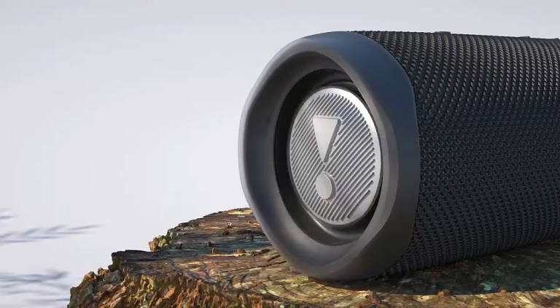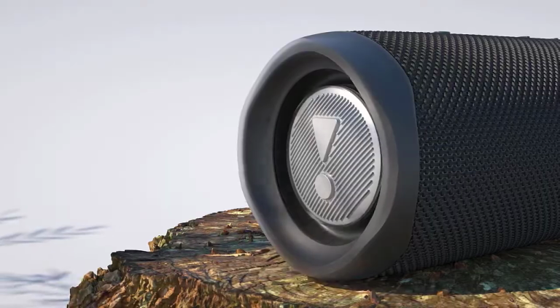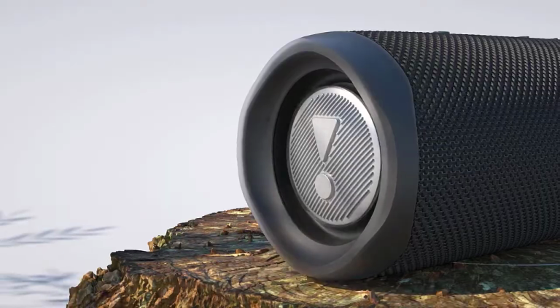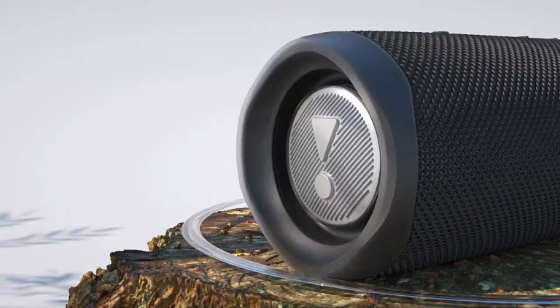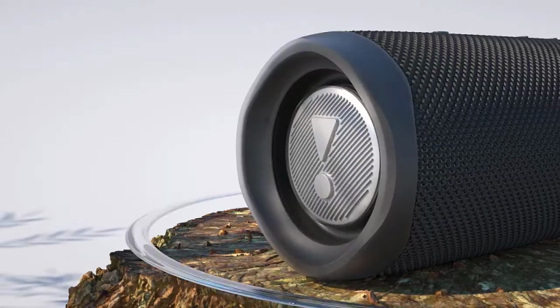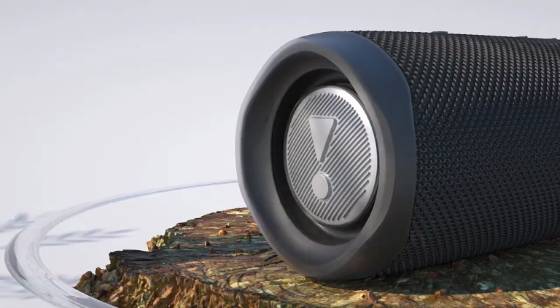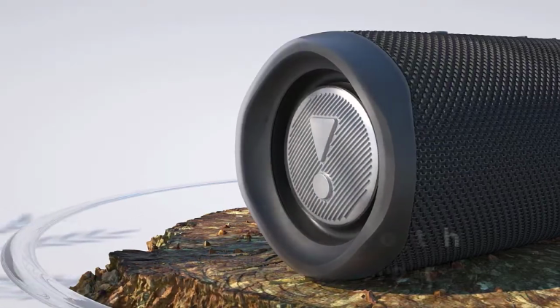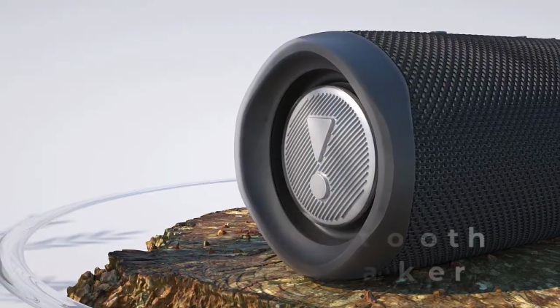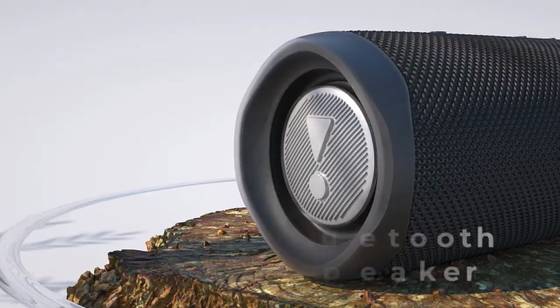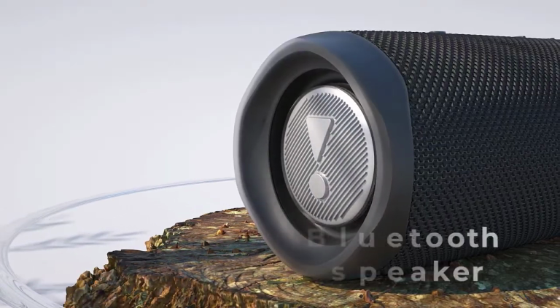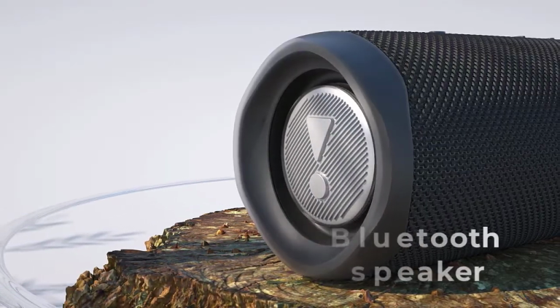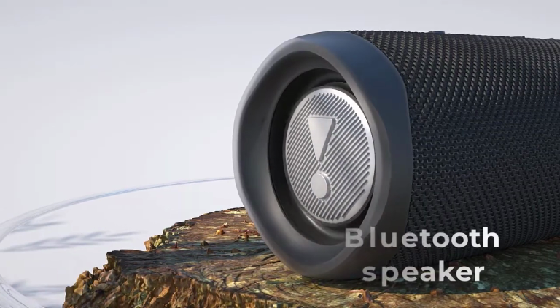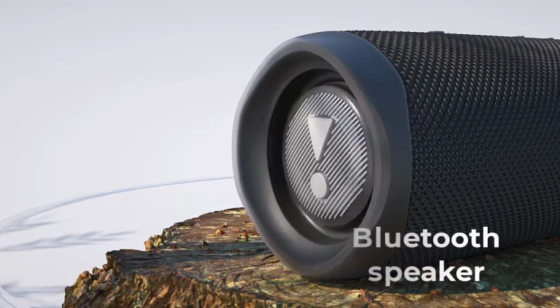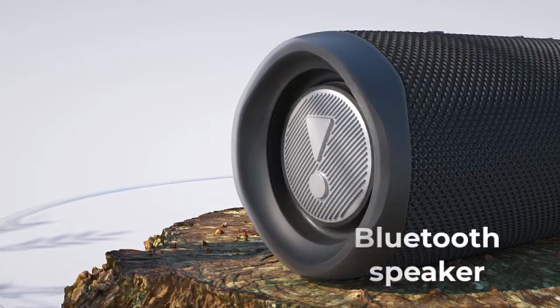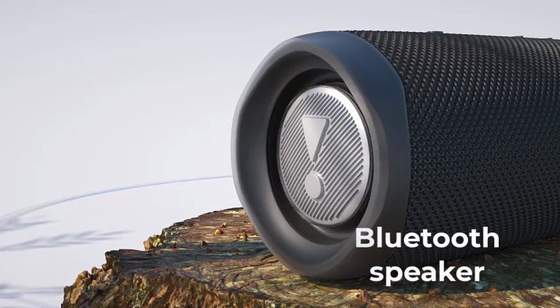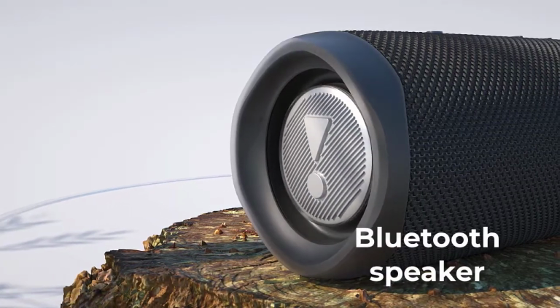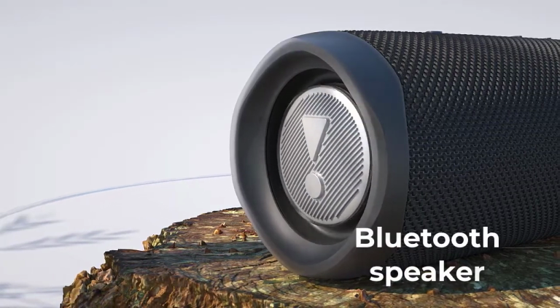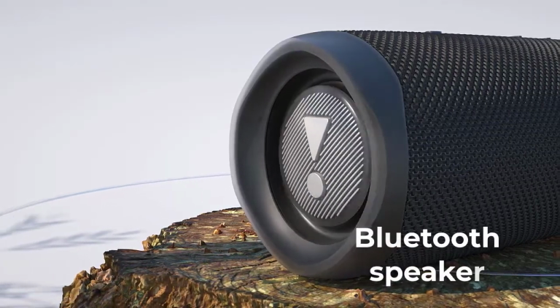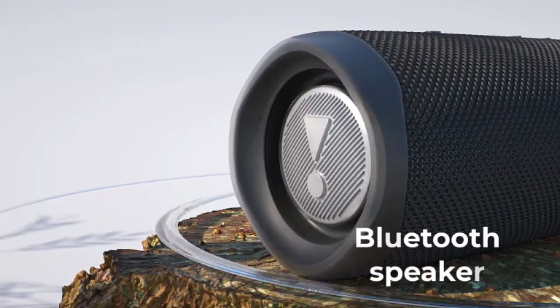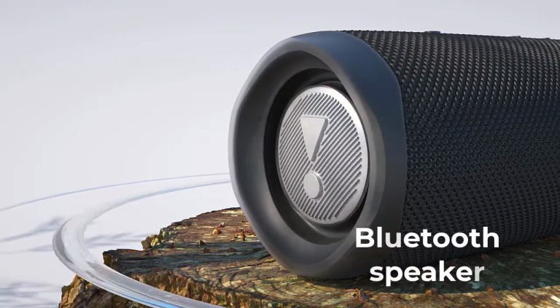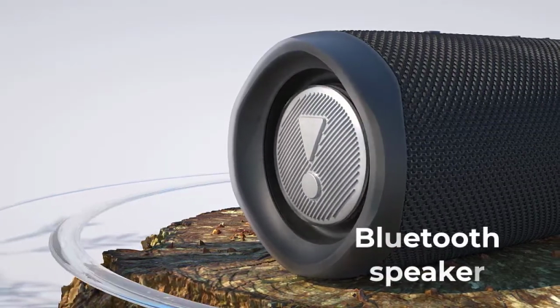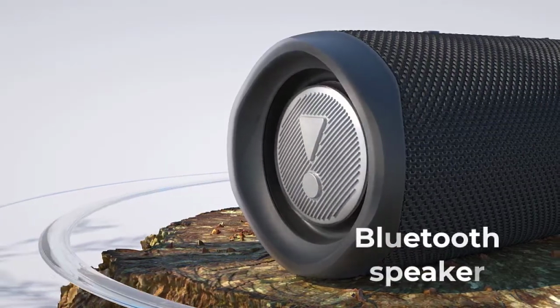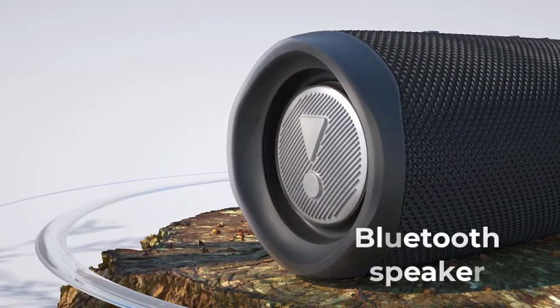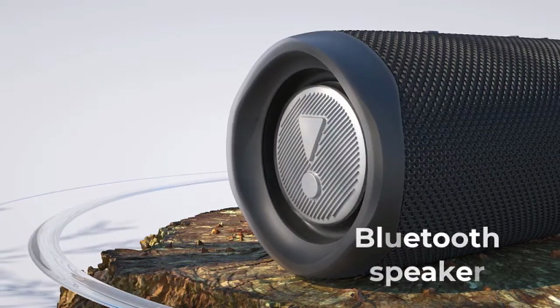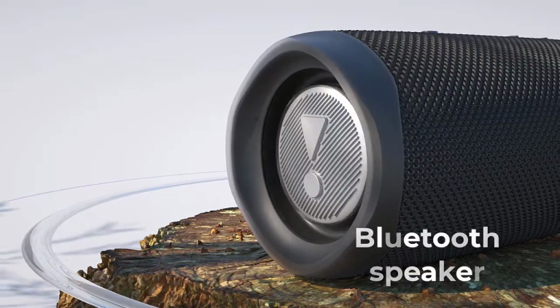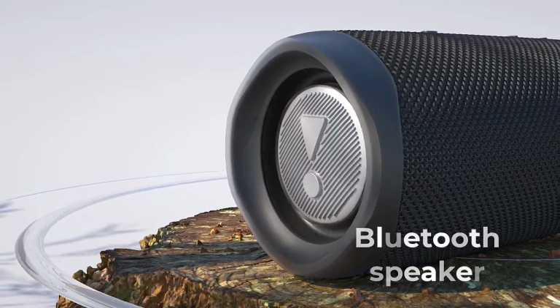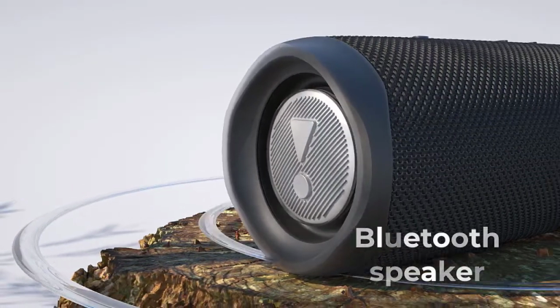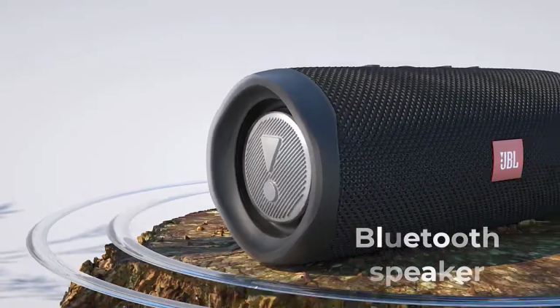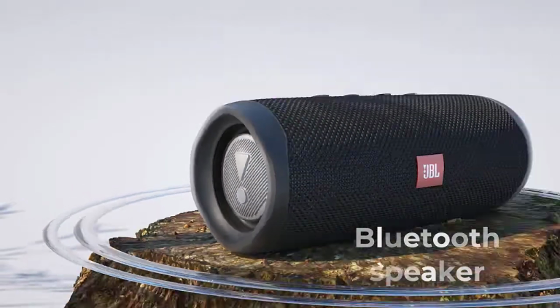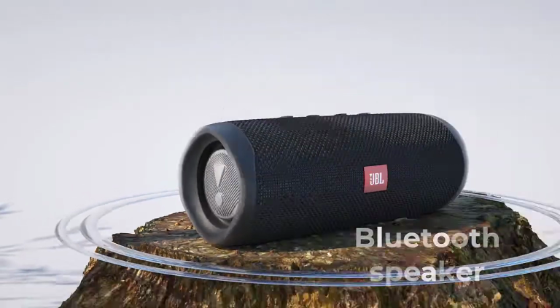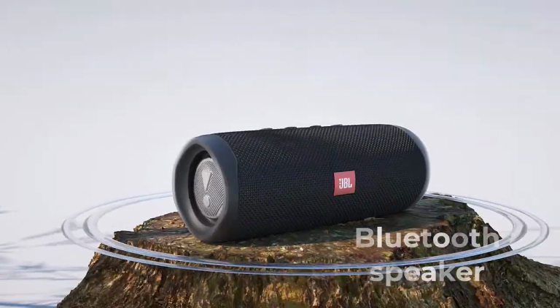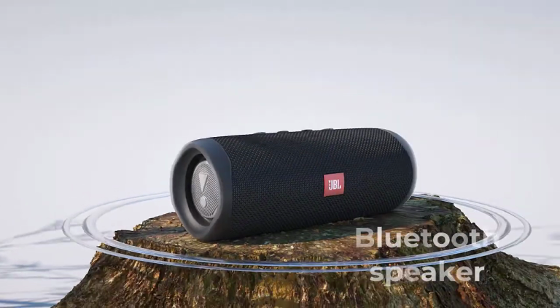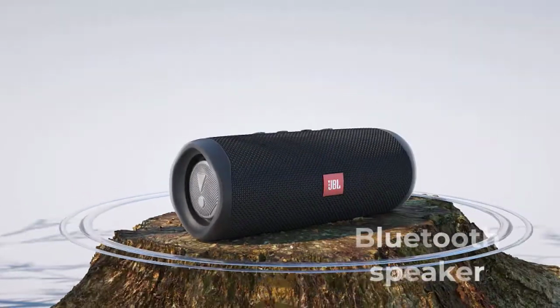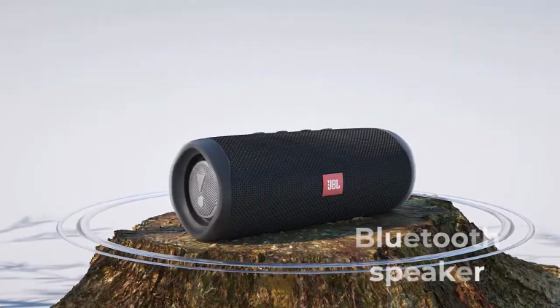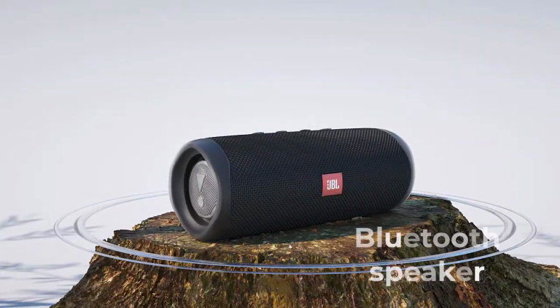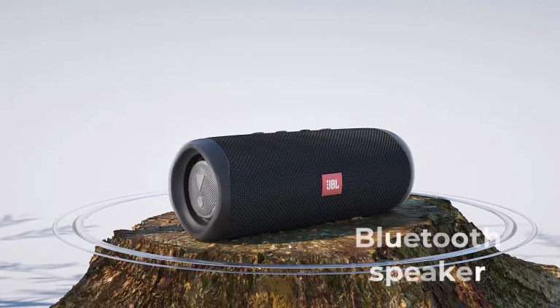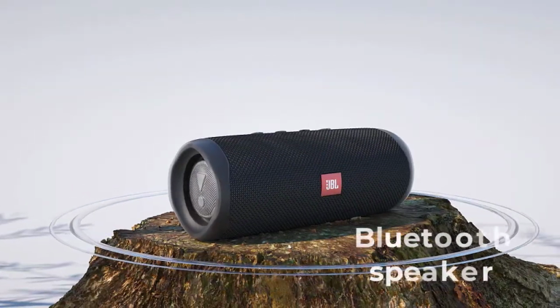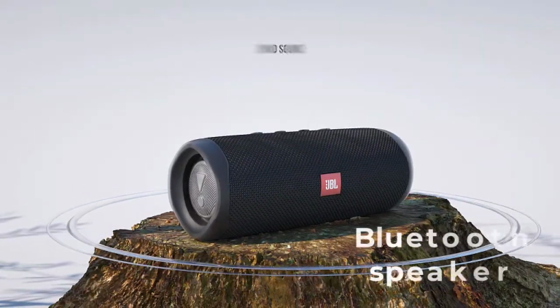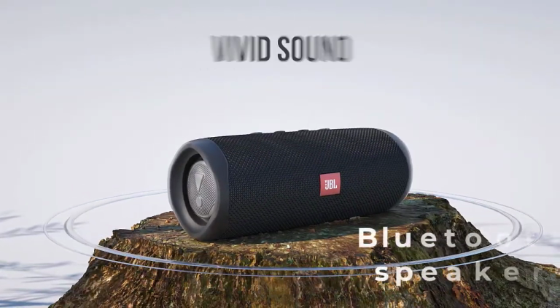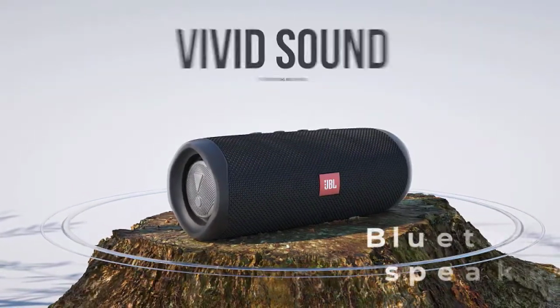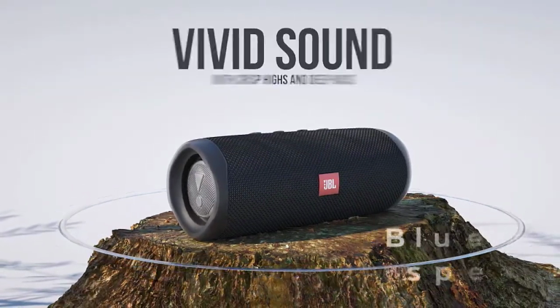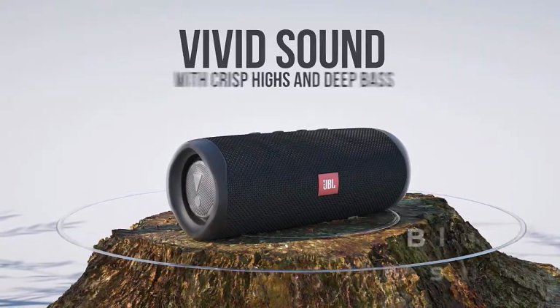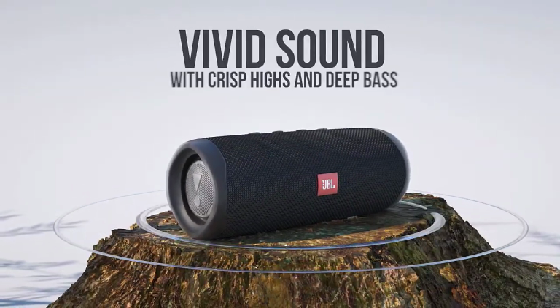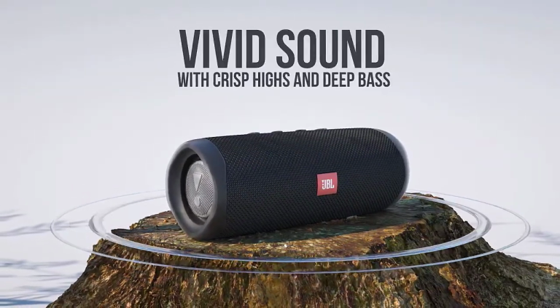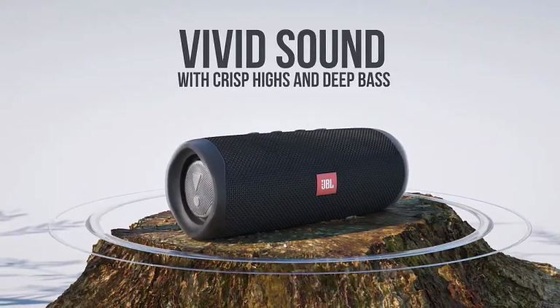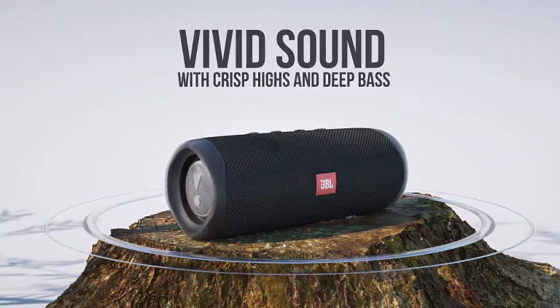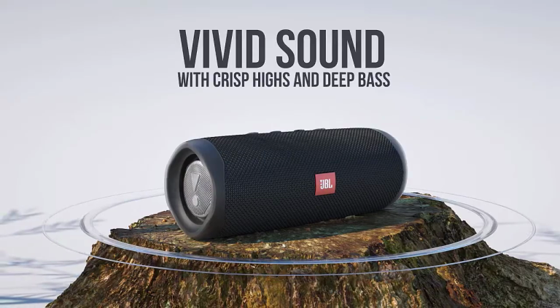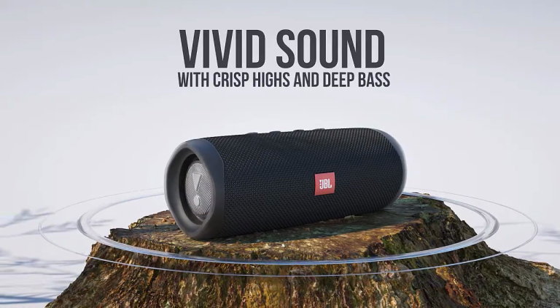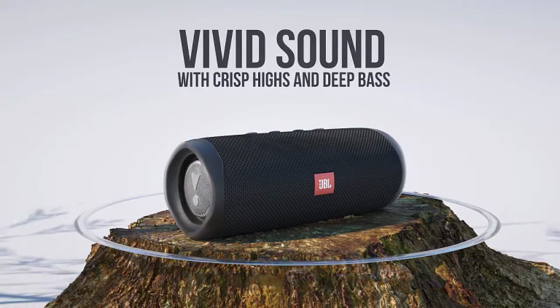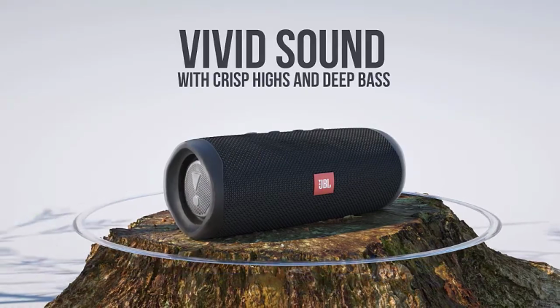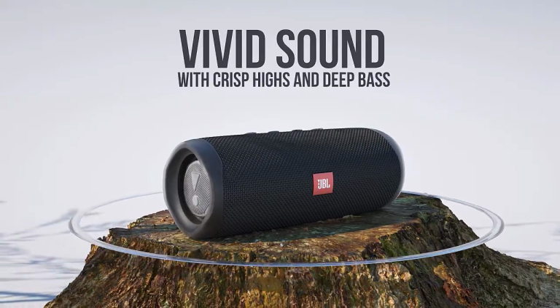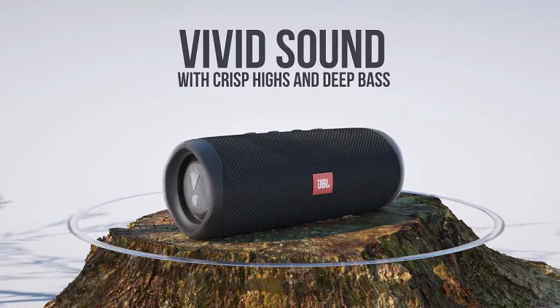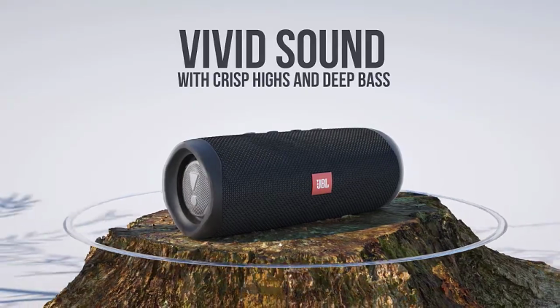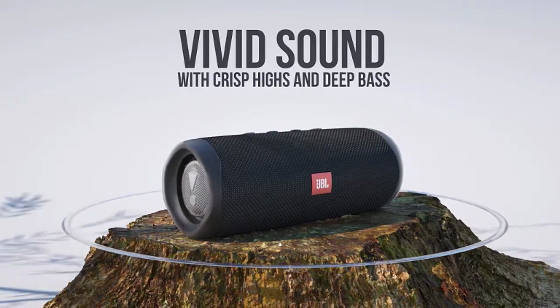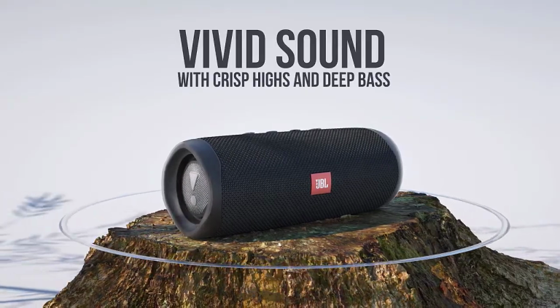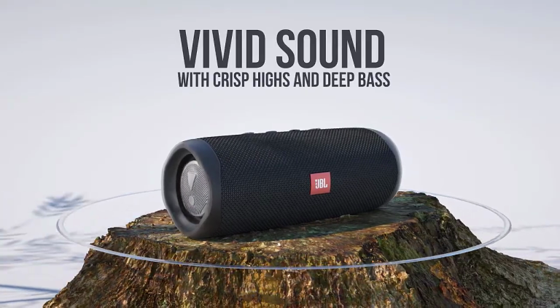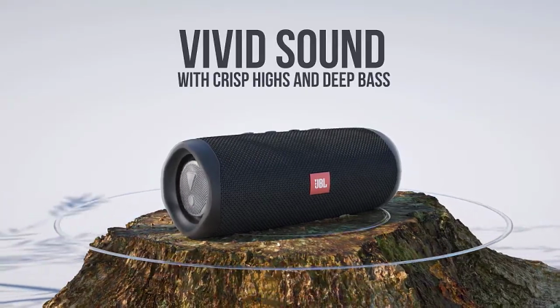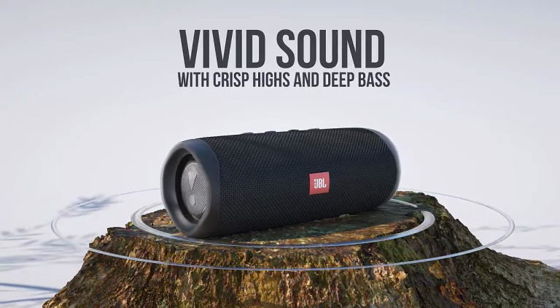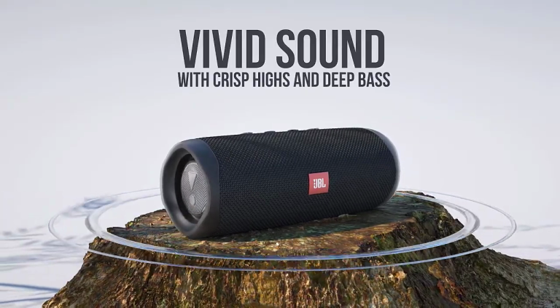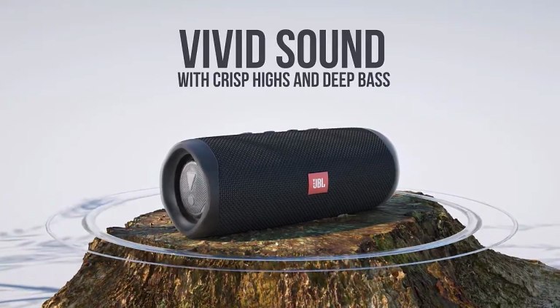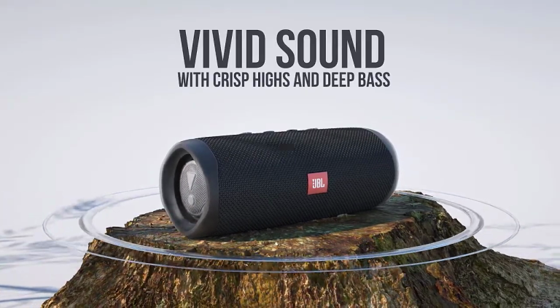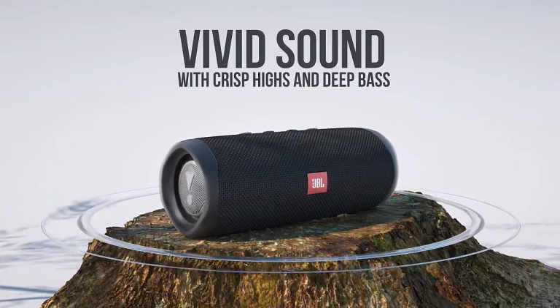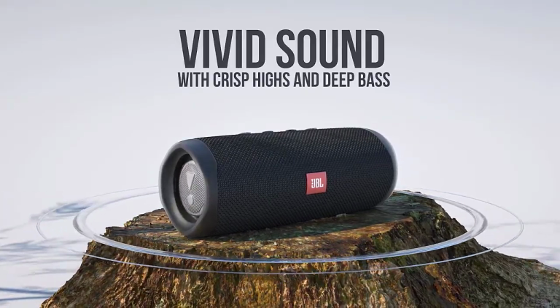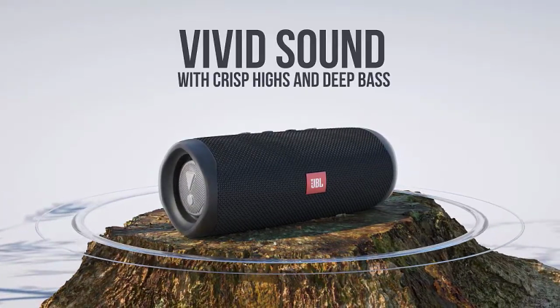JBL Flip 5 is a portable Bluetooth speaker with high quality bass sound, autonomy up to 12 hours, and IPX7 protection.